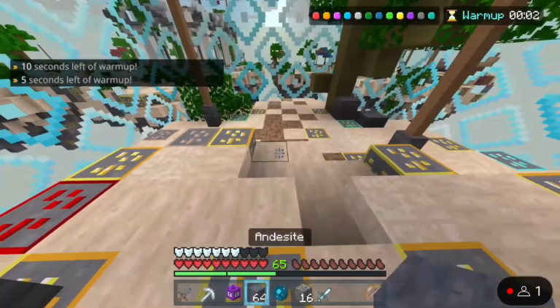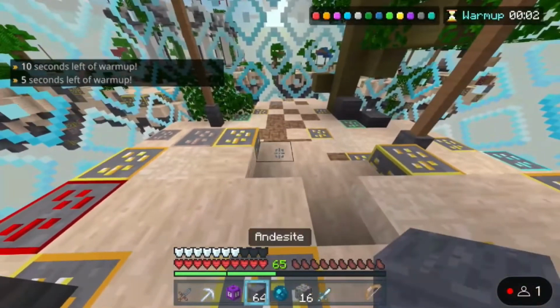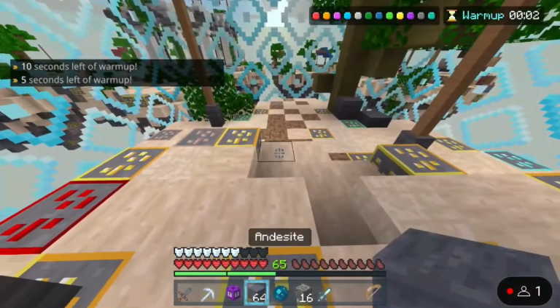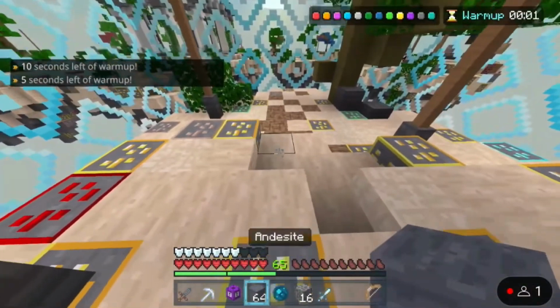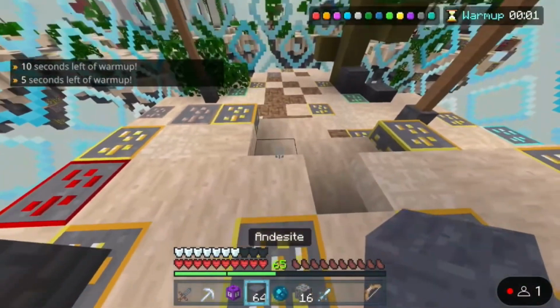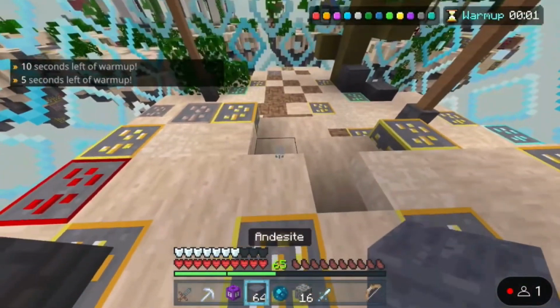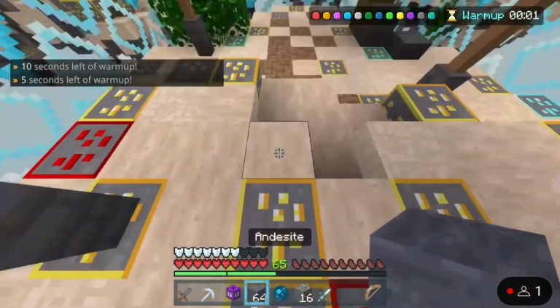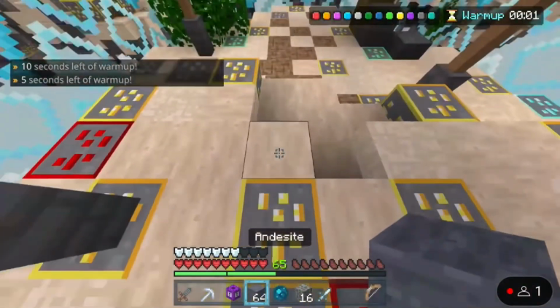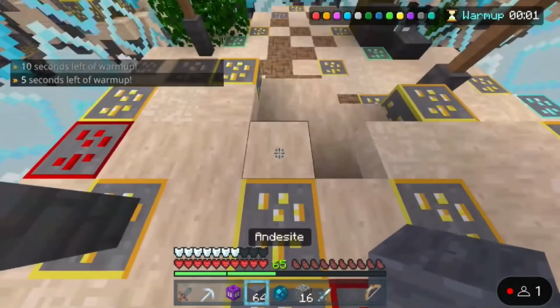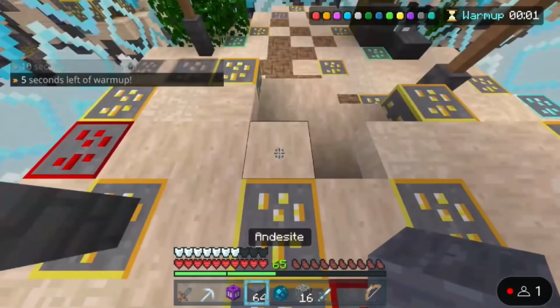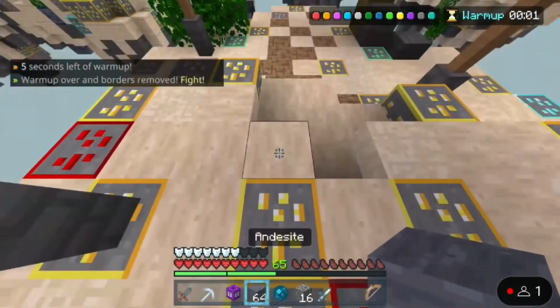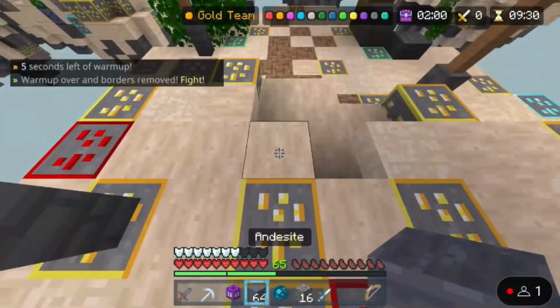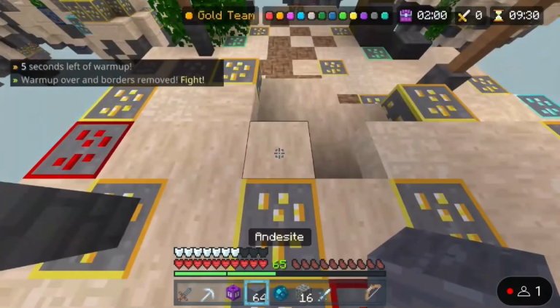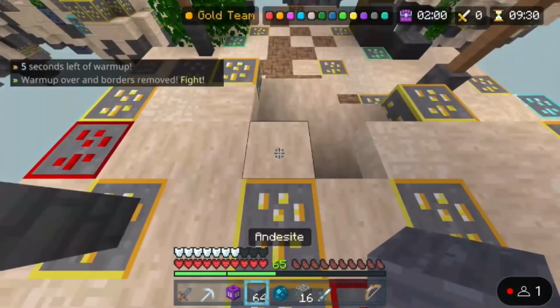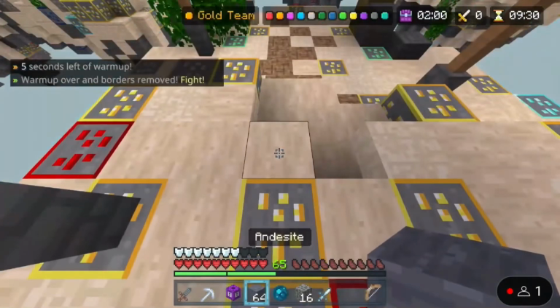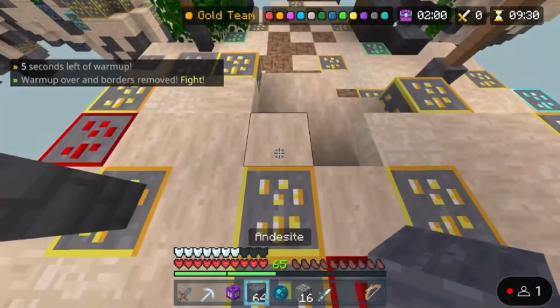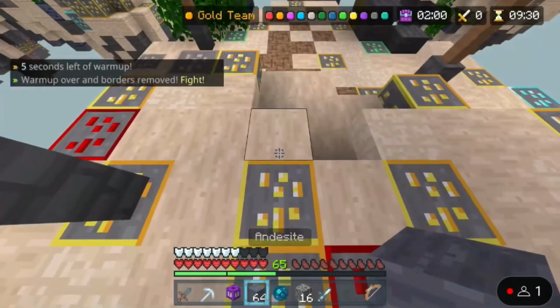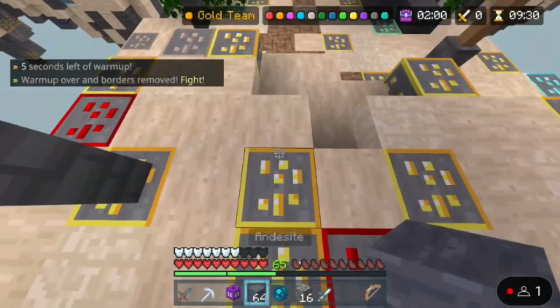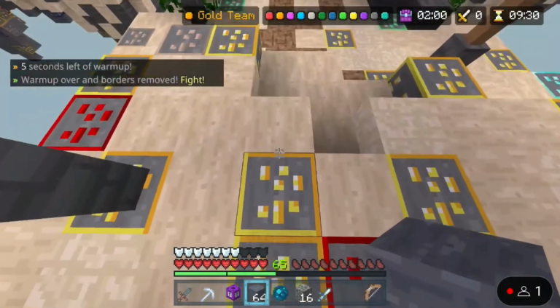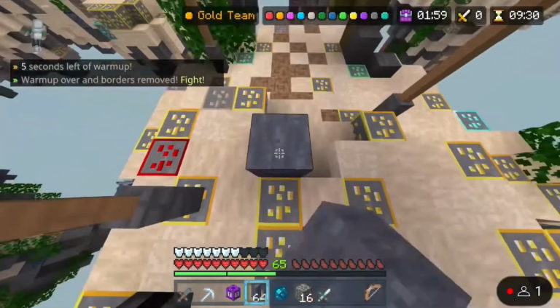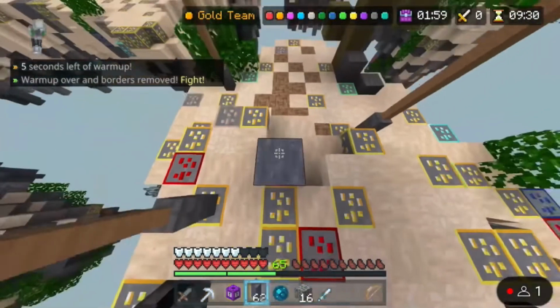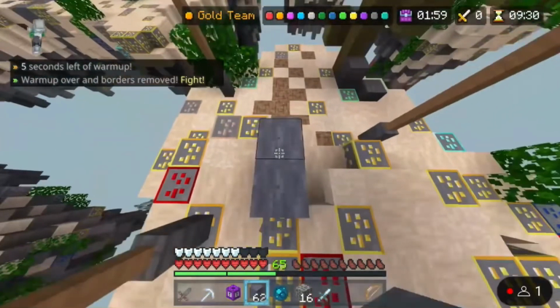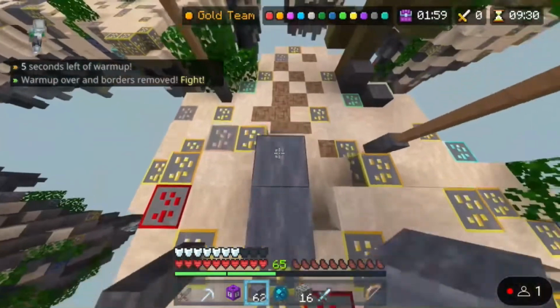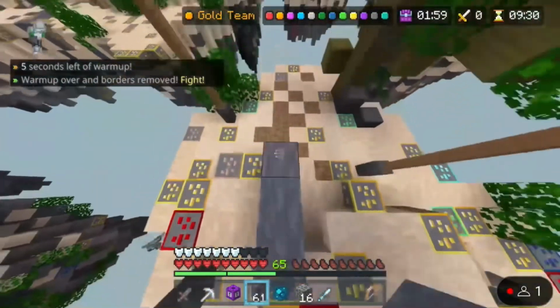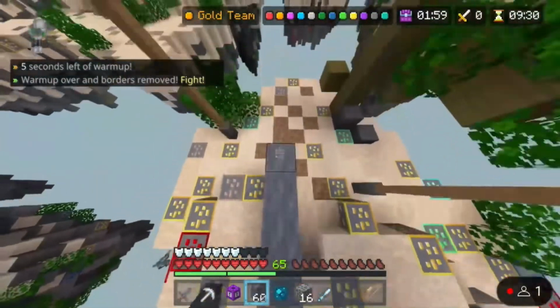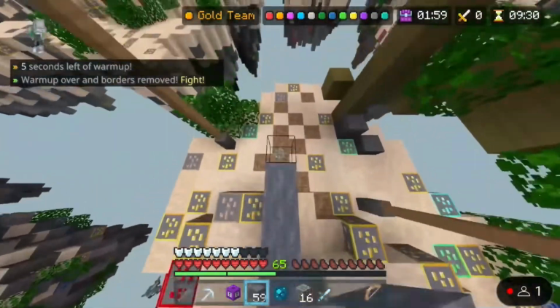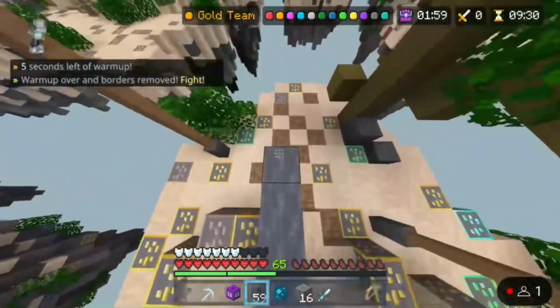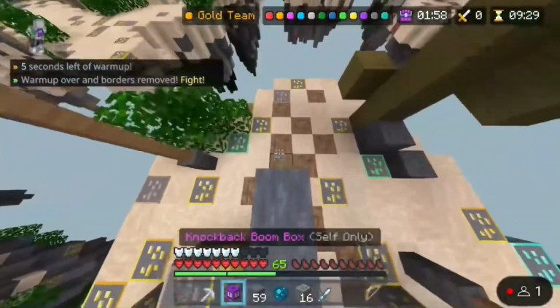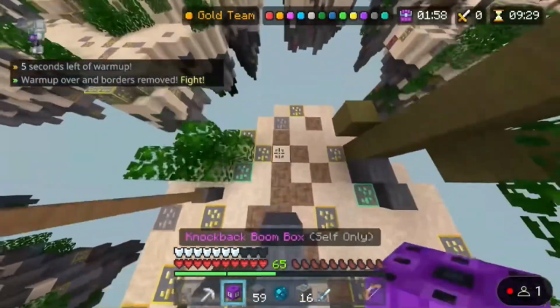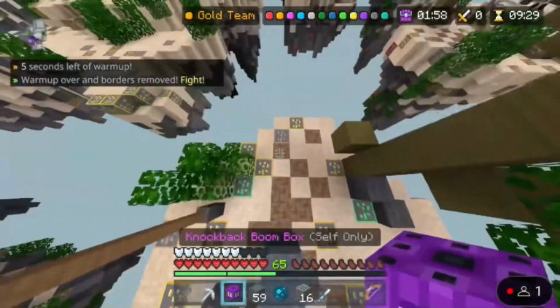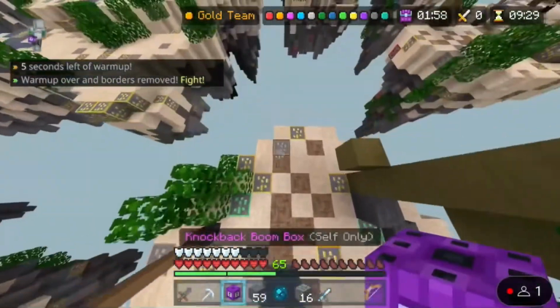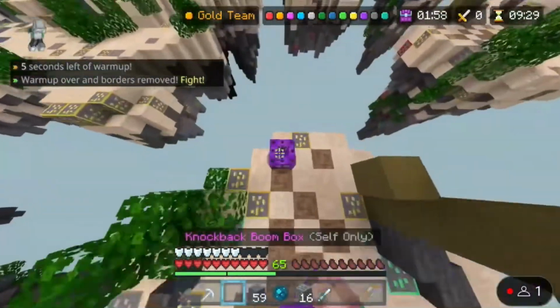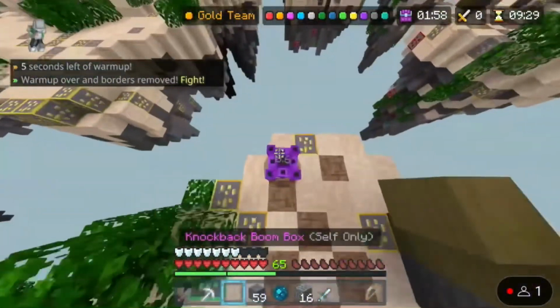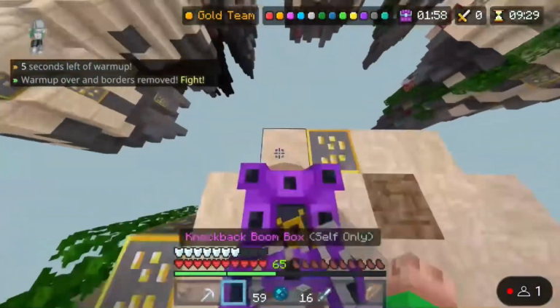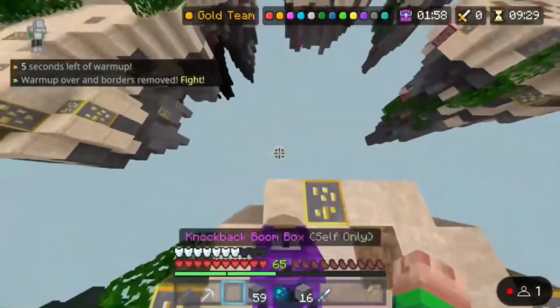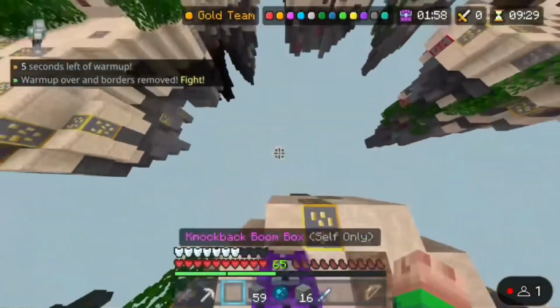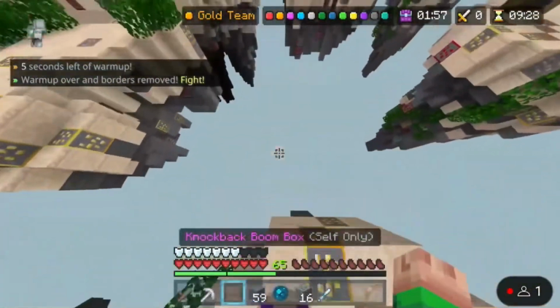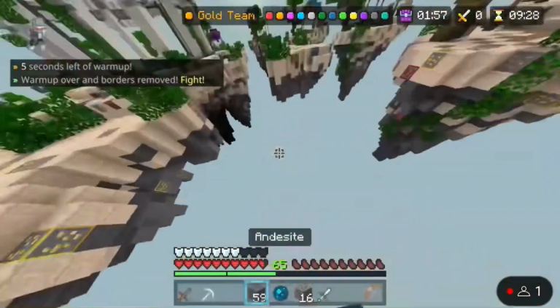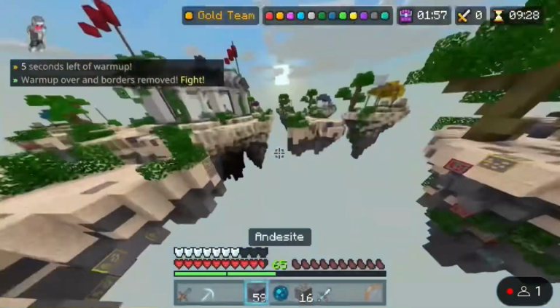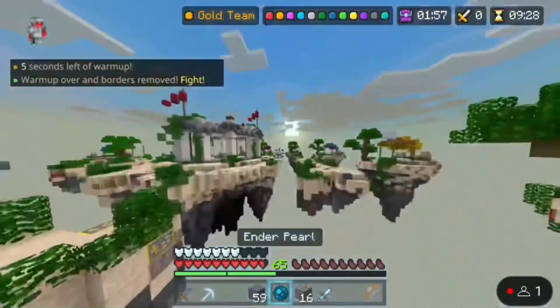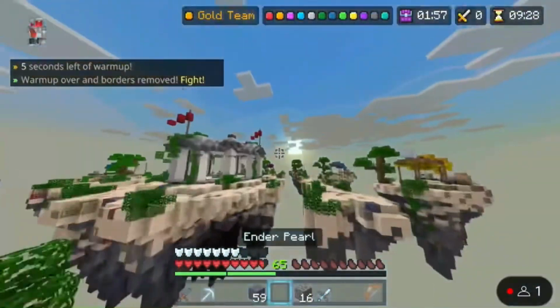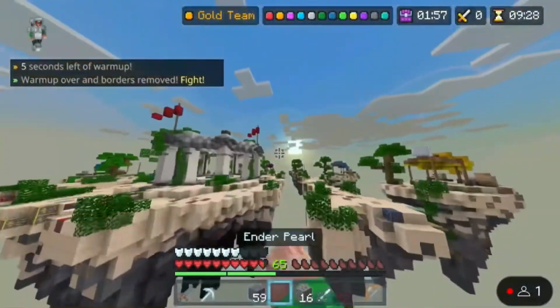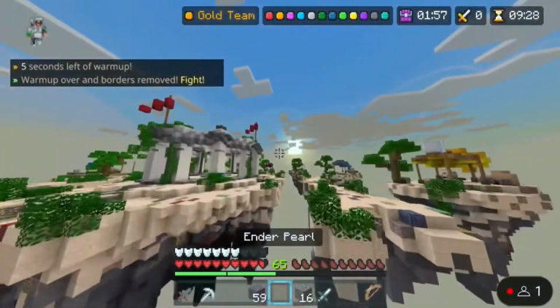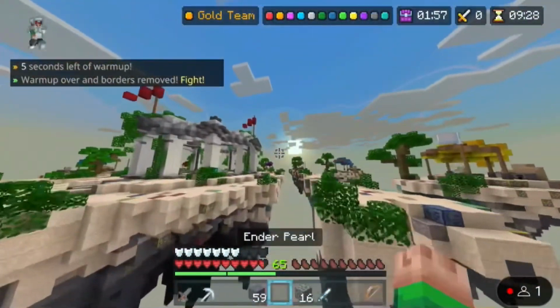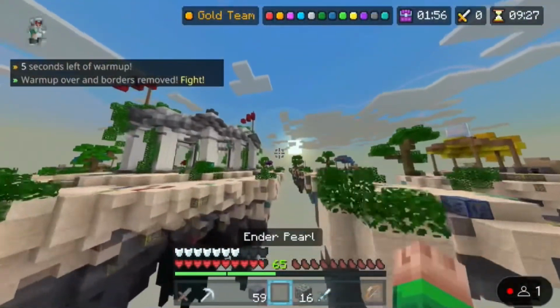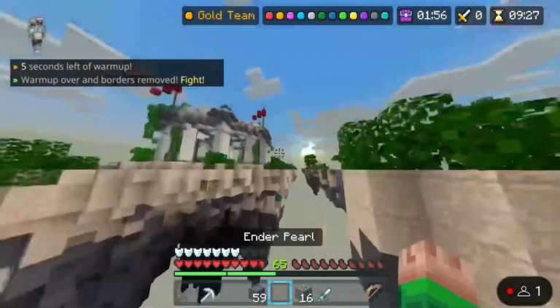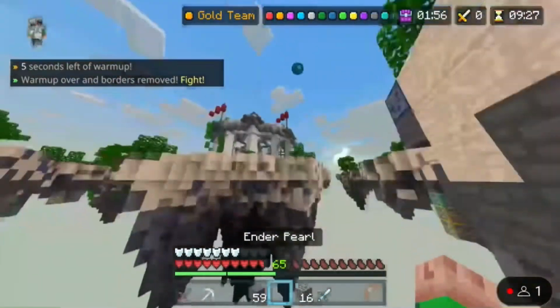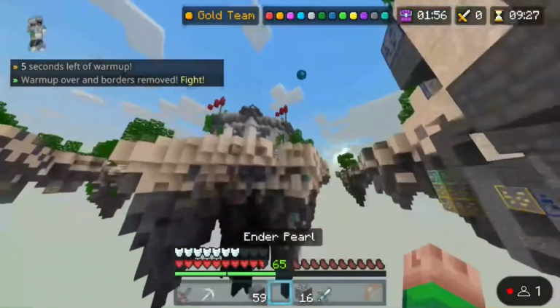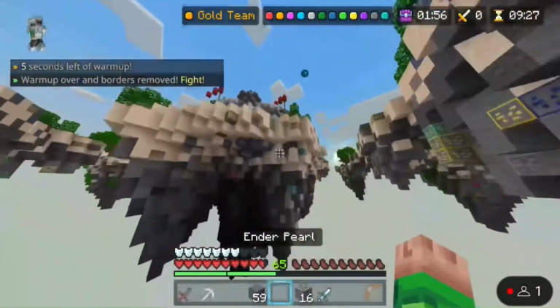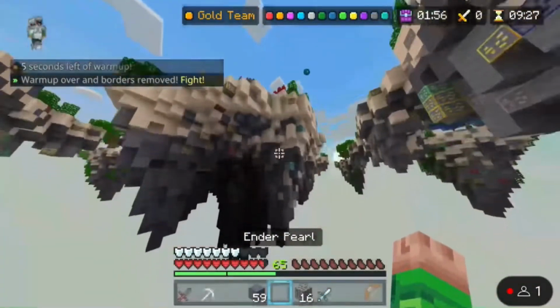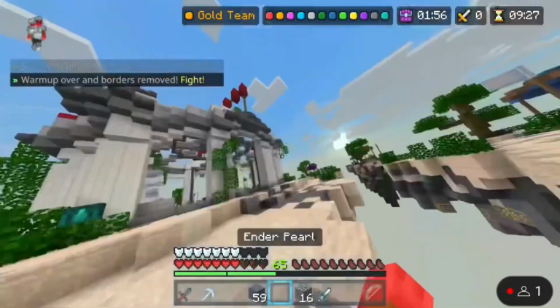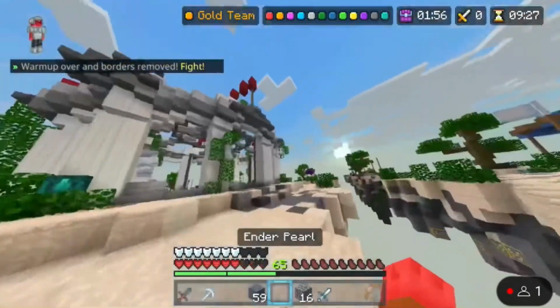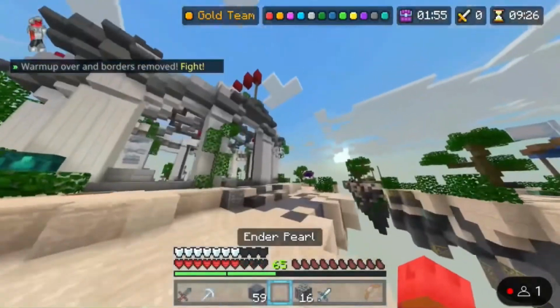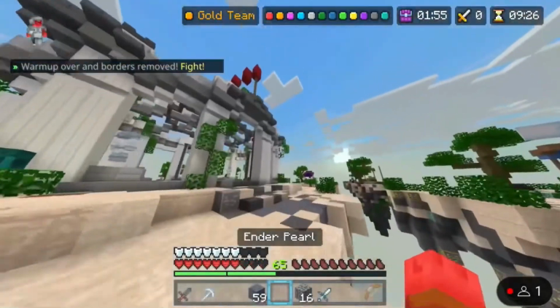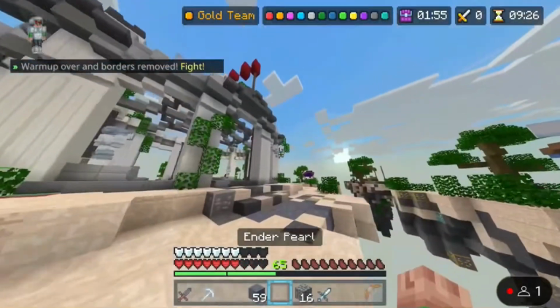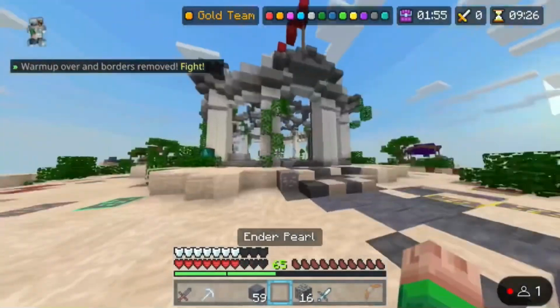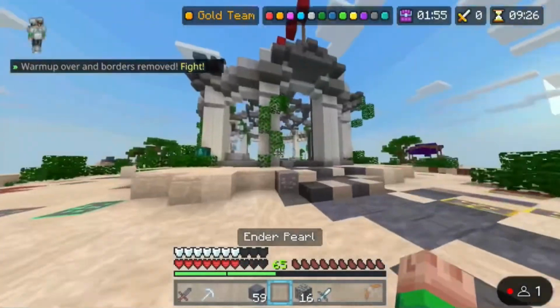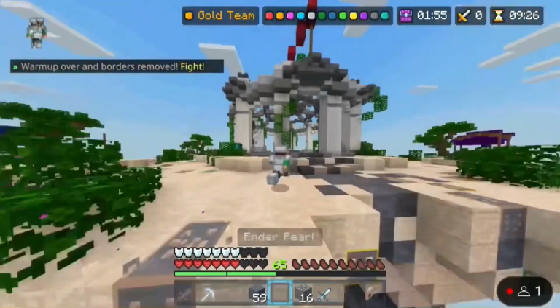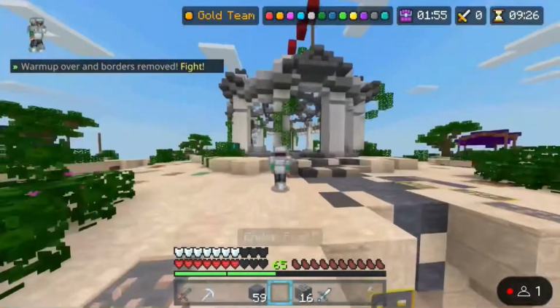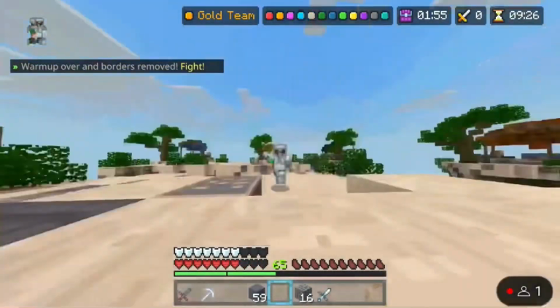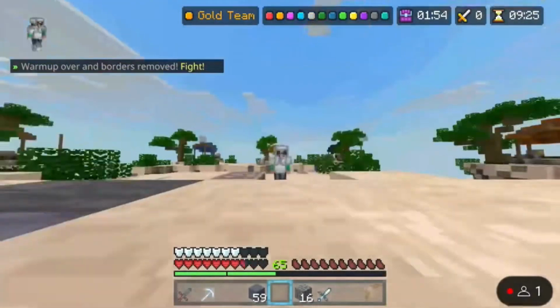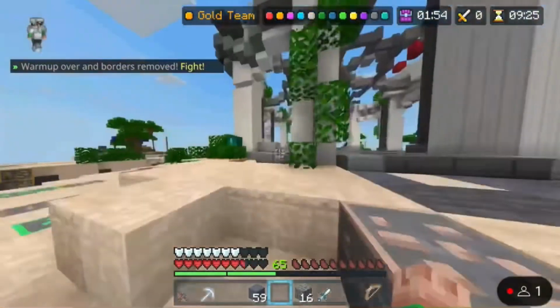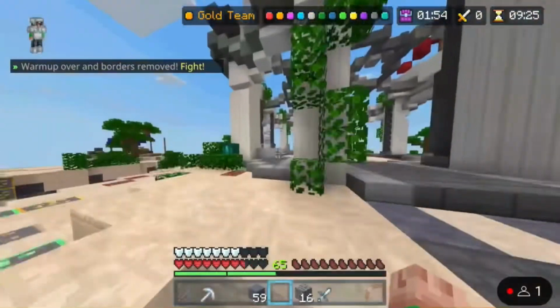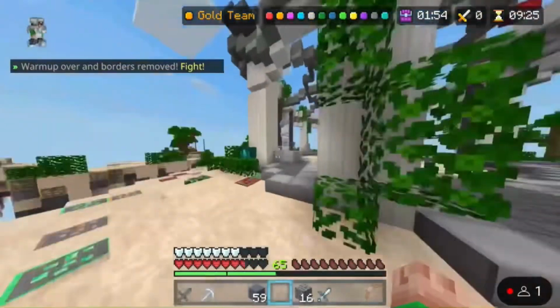The second glitch I honestly really like and I don't think the Hive should fix it, but you can jump on top of the boxes — or boom boxes, any of them — when you throw them, and it's pretty cool.